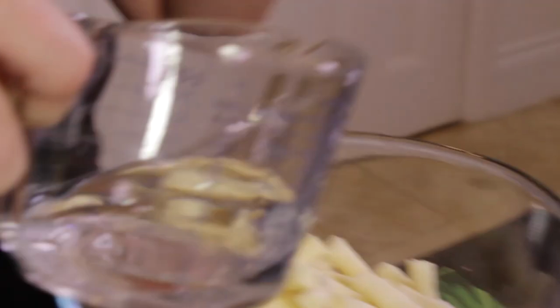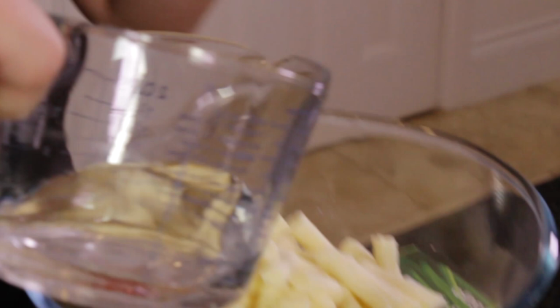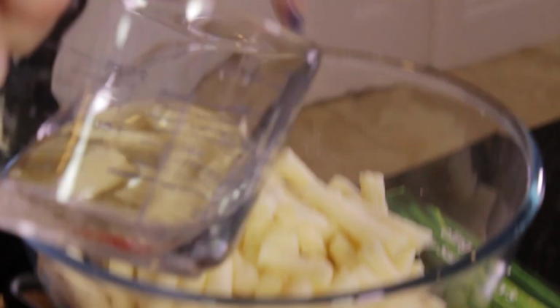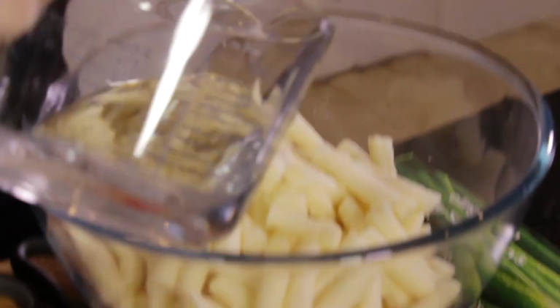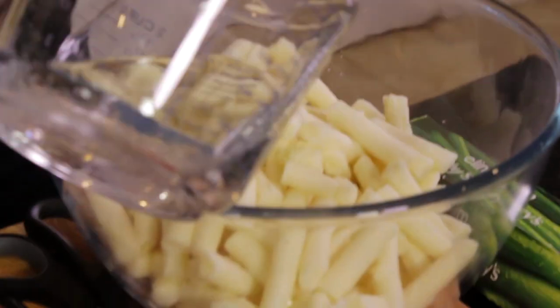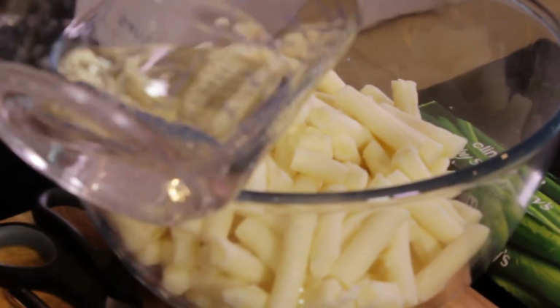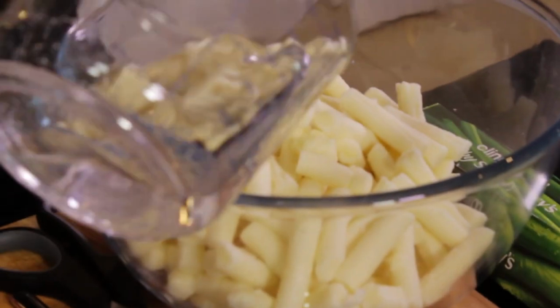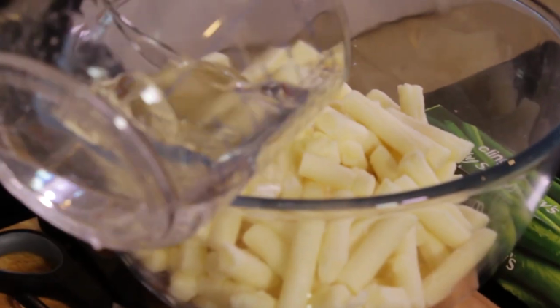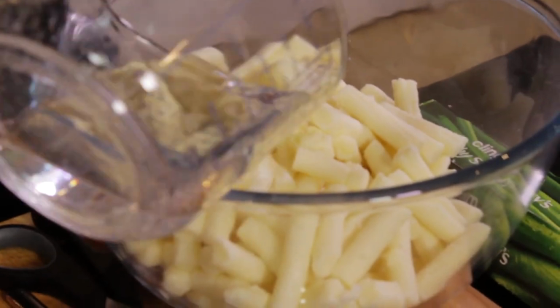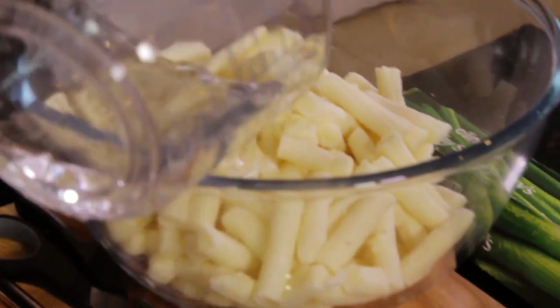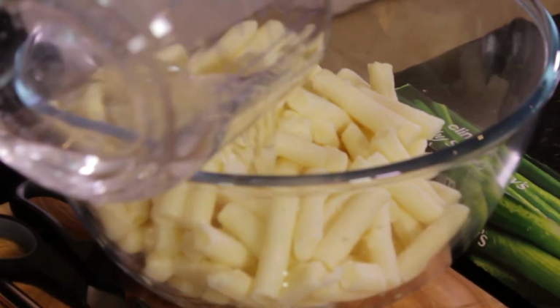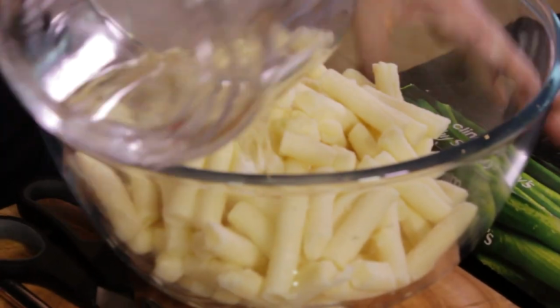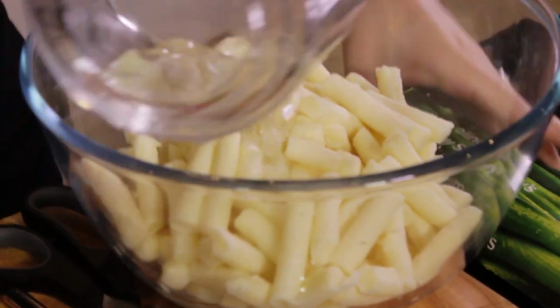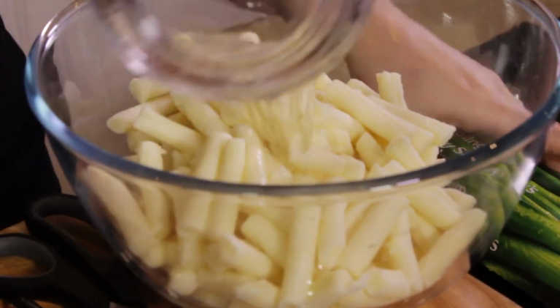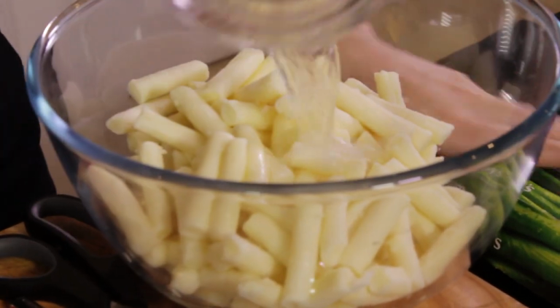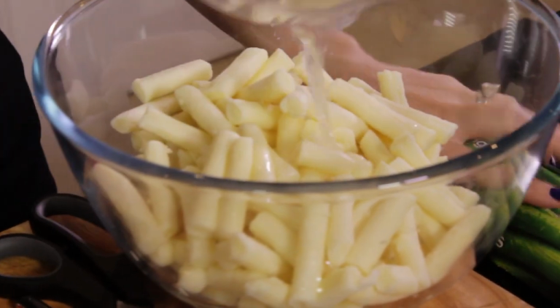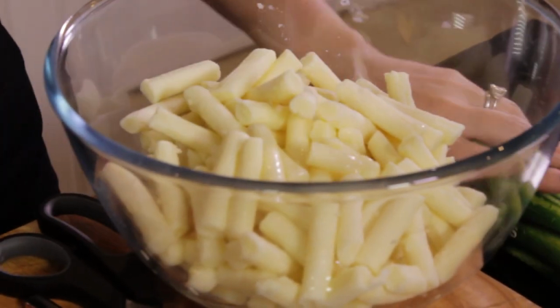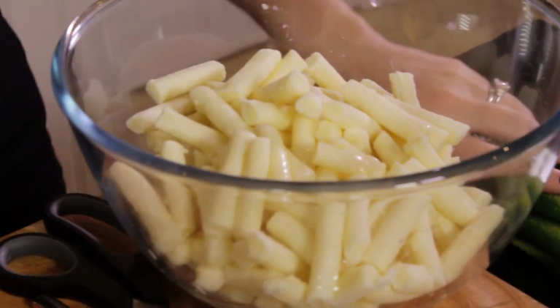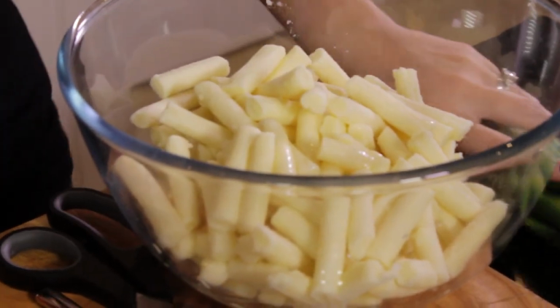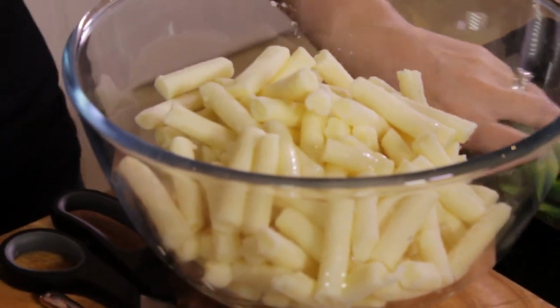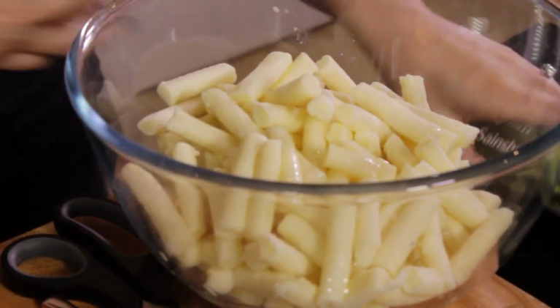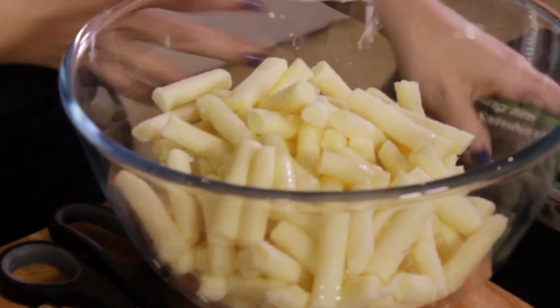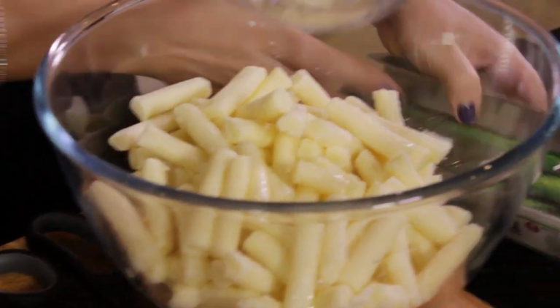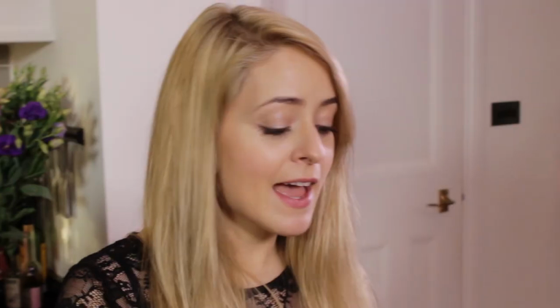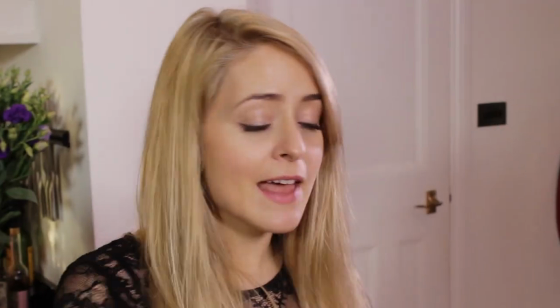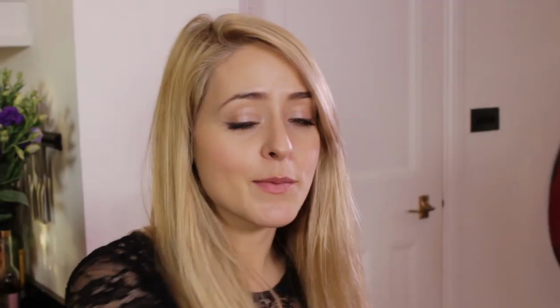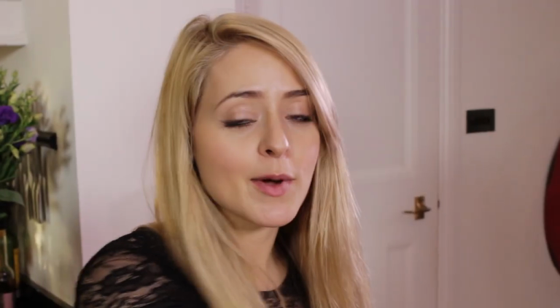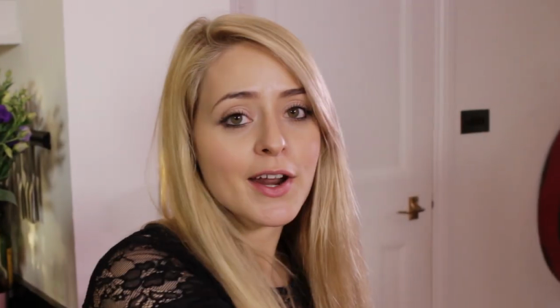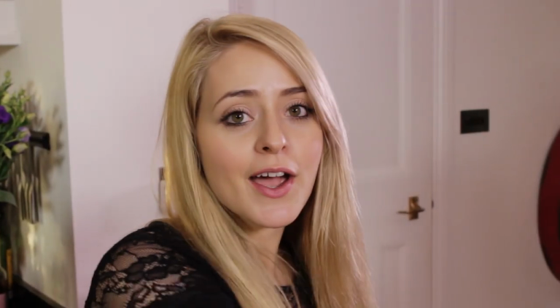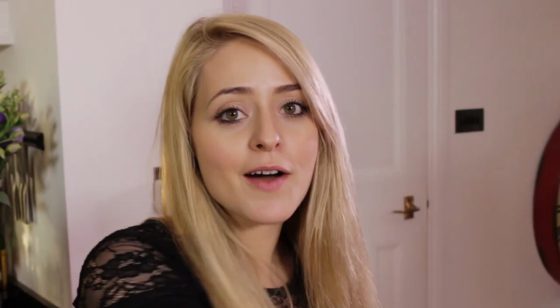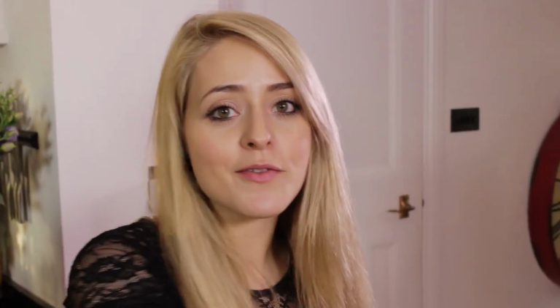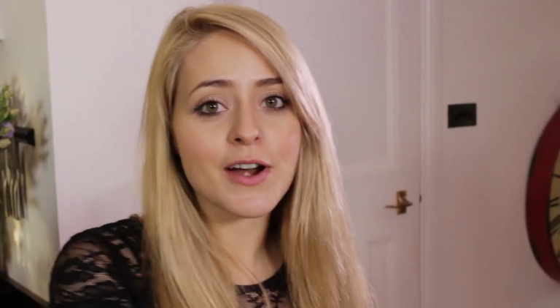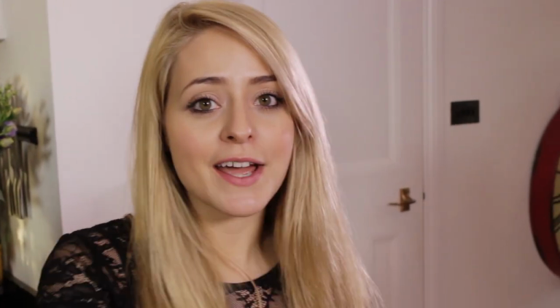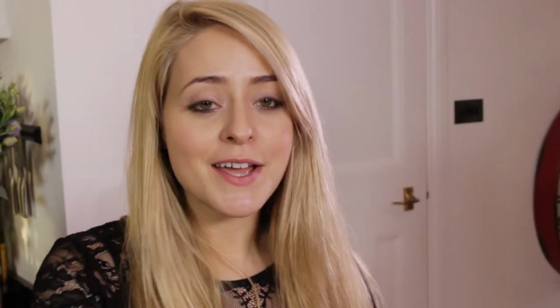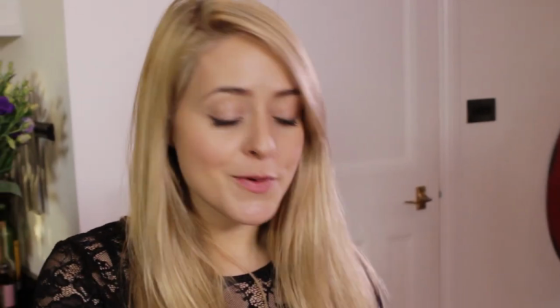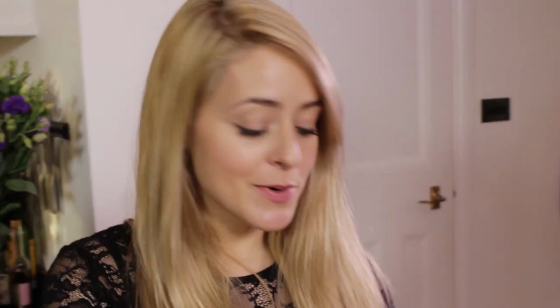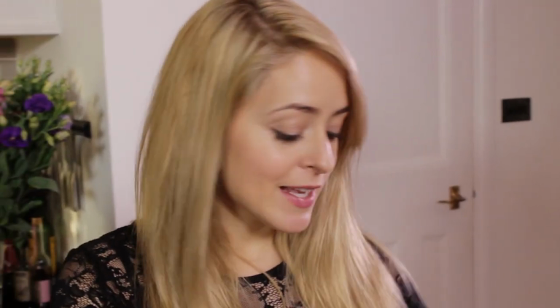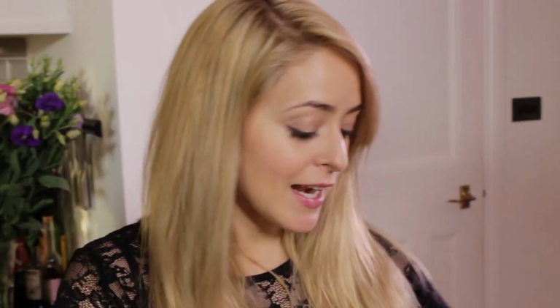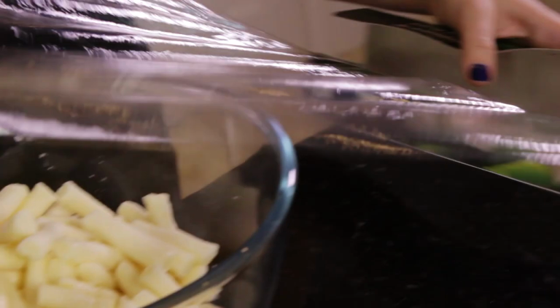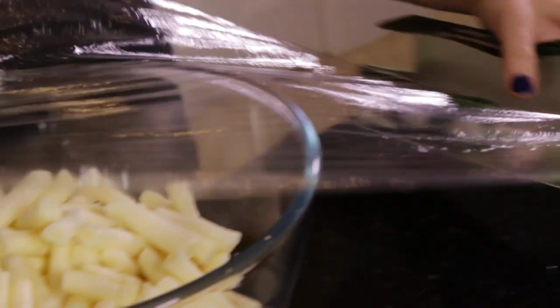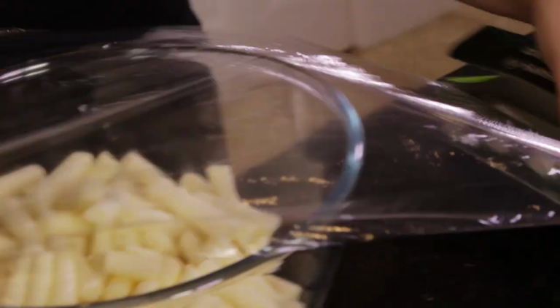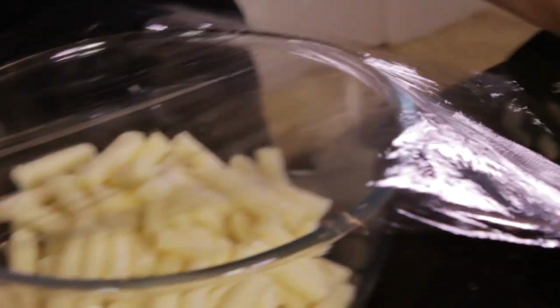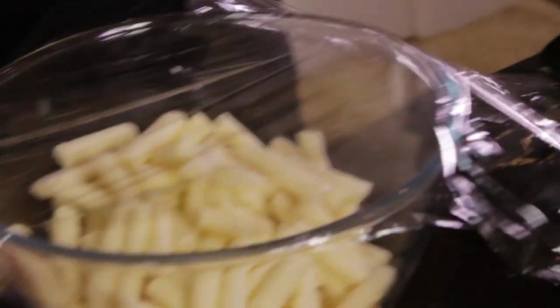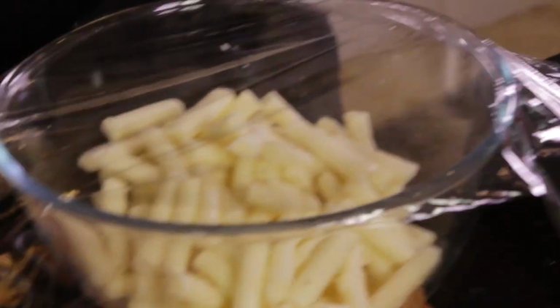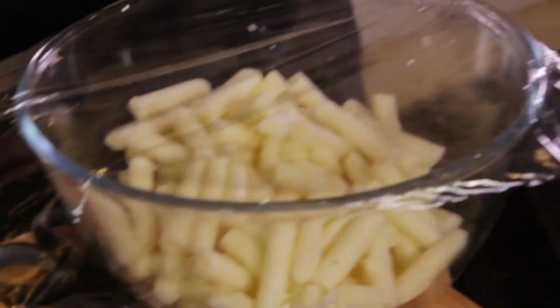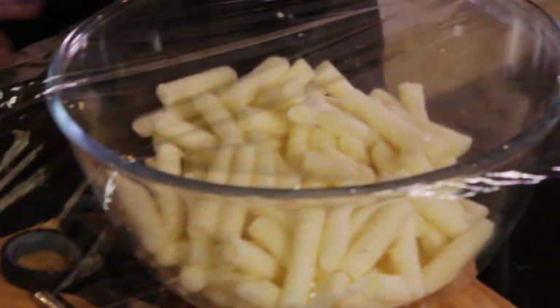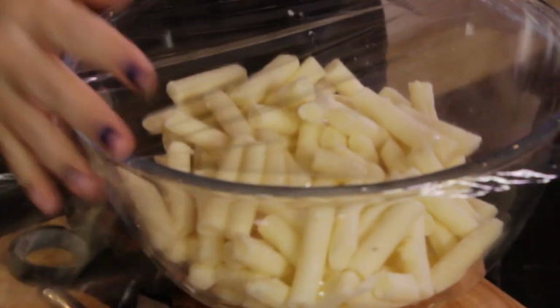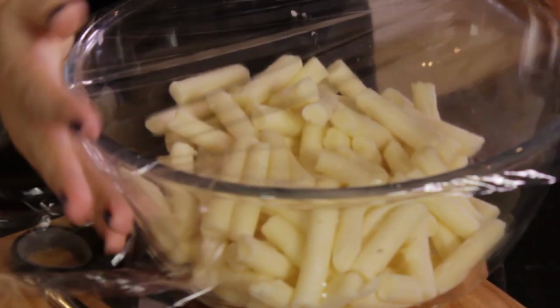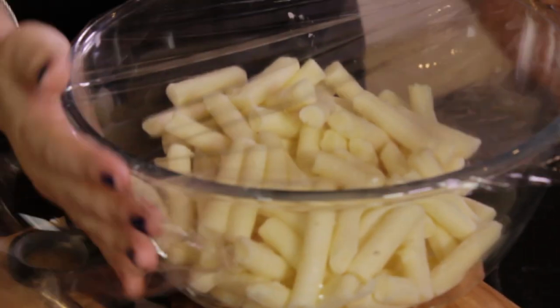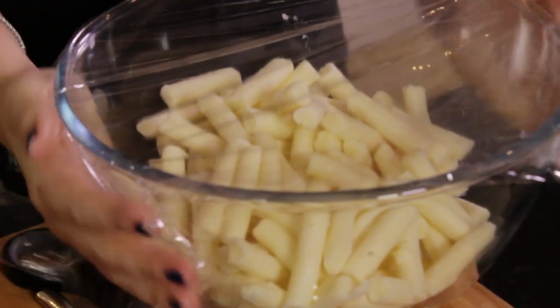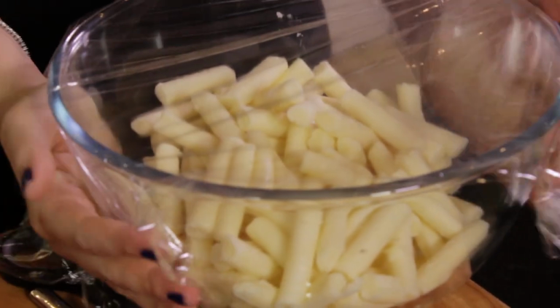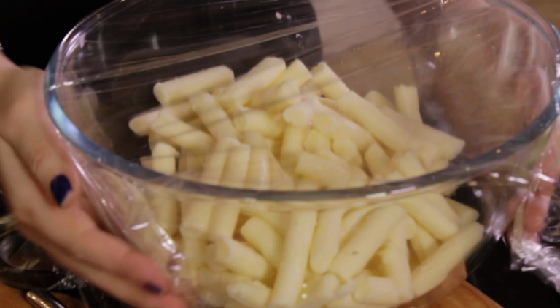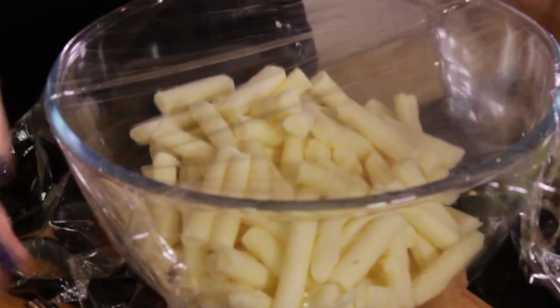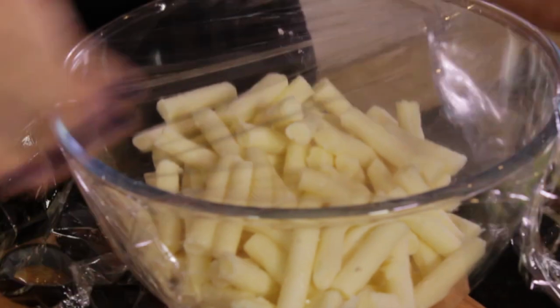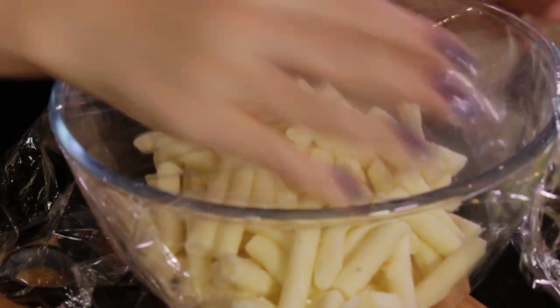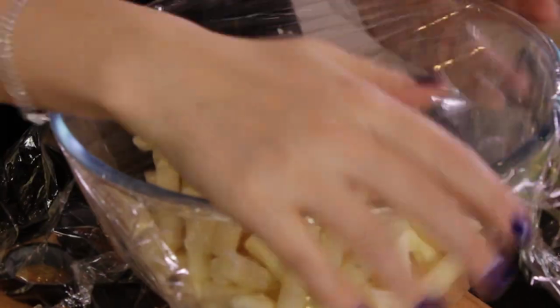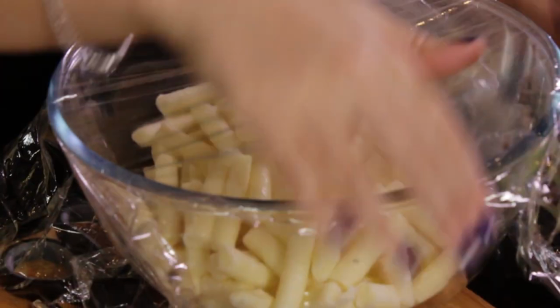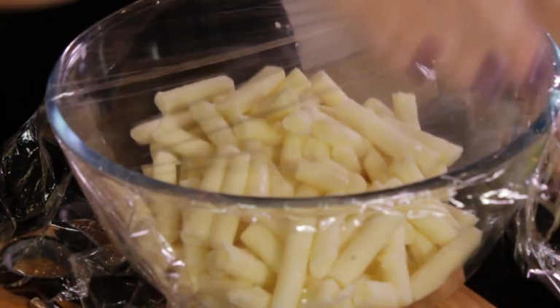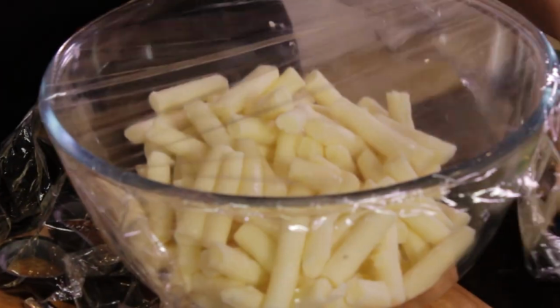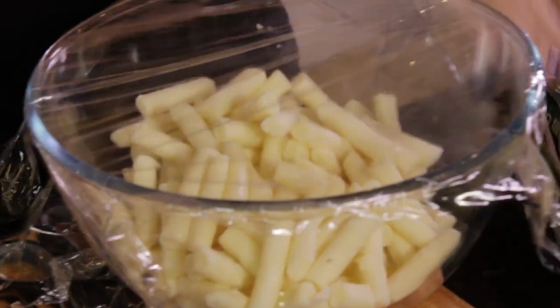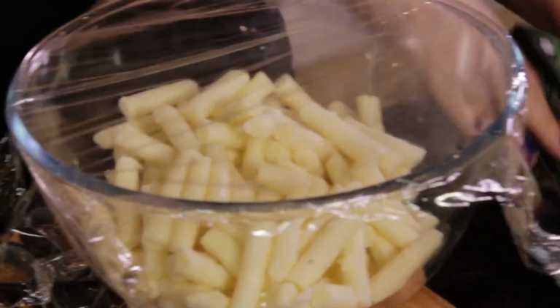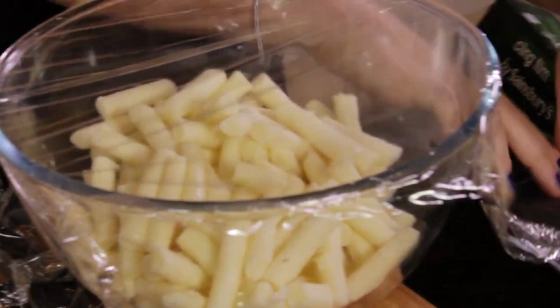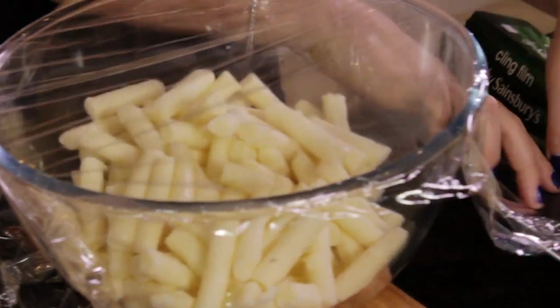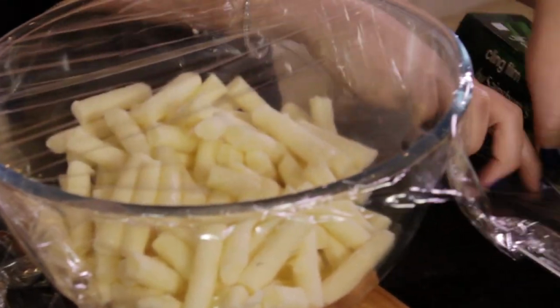We're going to put two tablespoons of water in there and then cover it with cling film. Pop it in the microwave — Mike, that is your job.